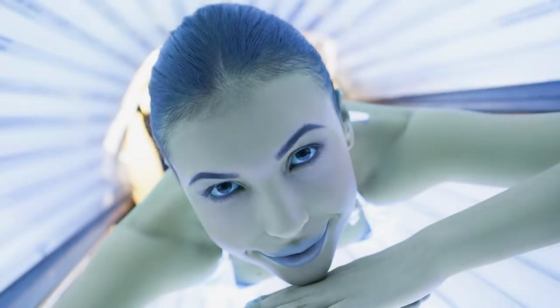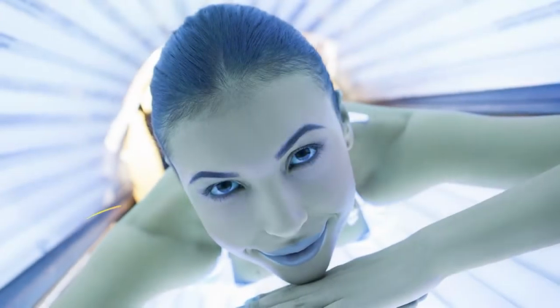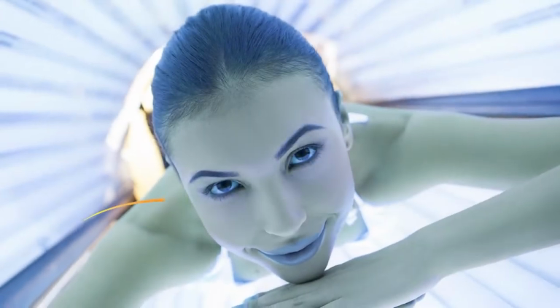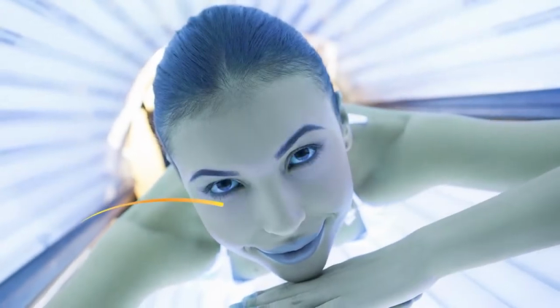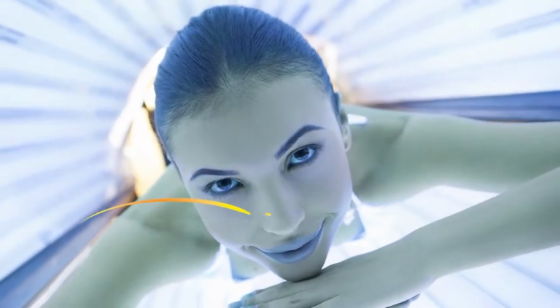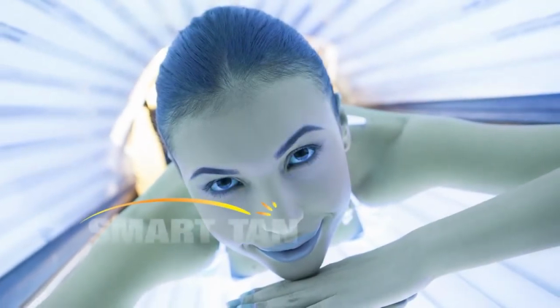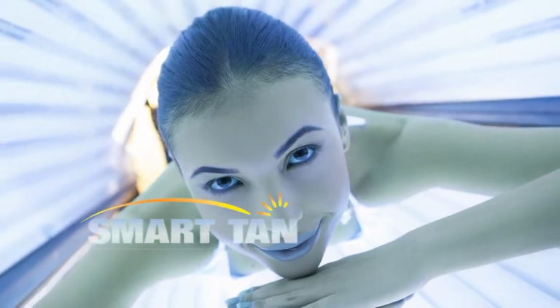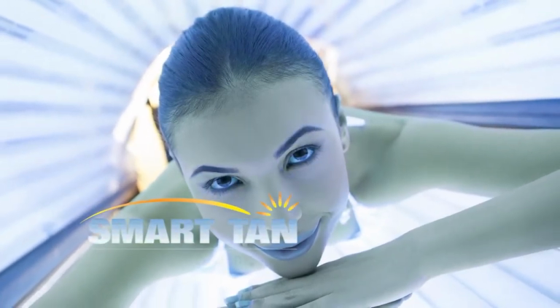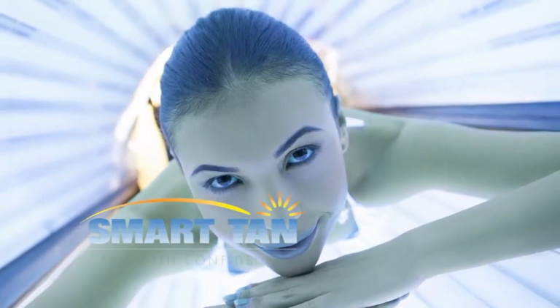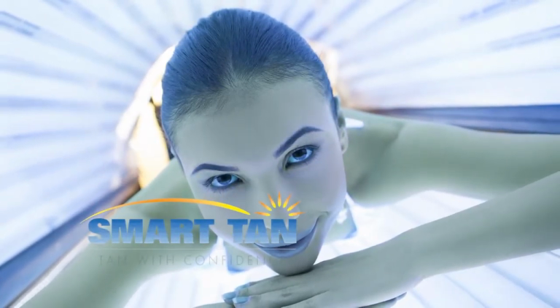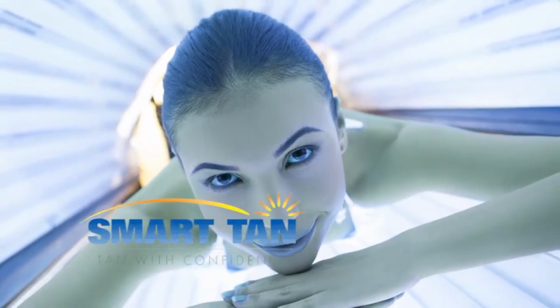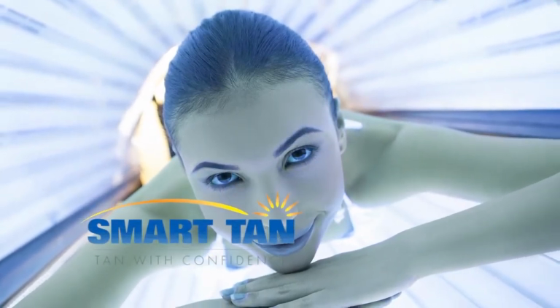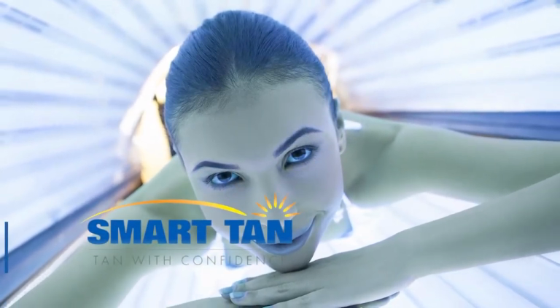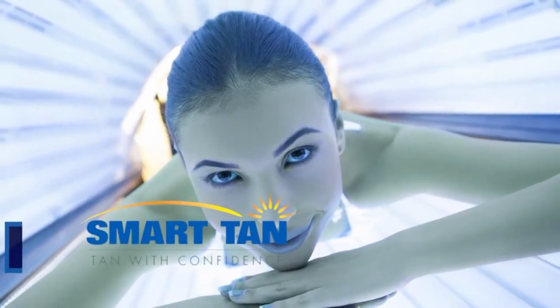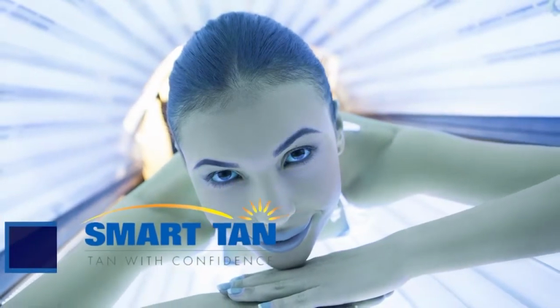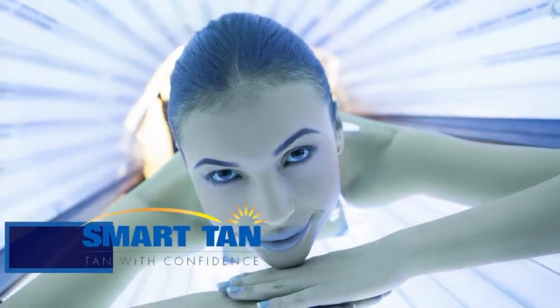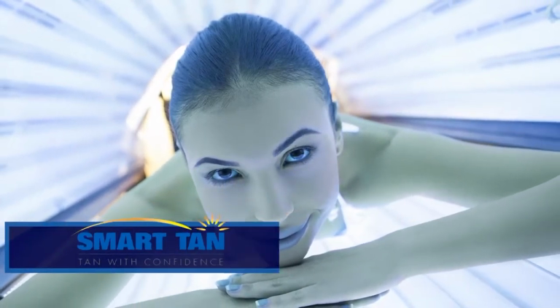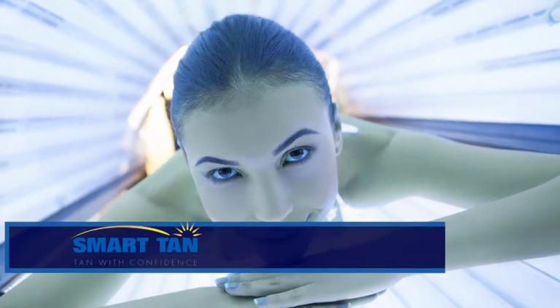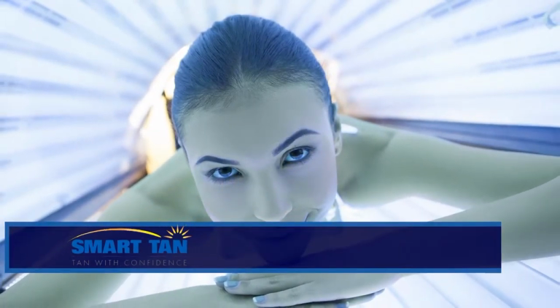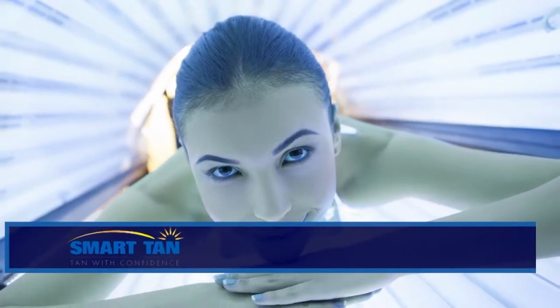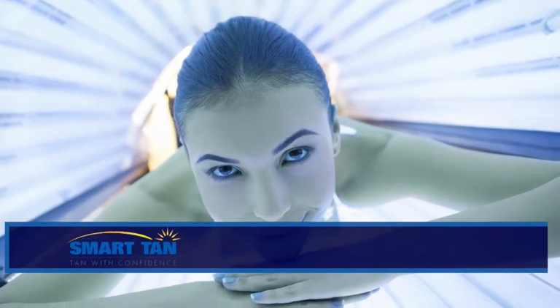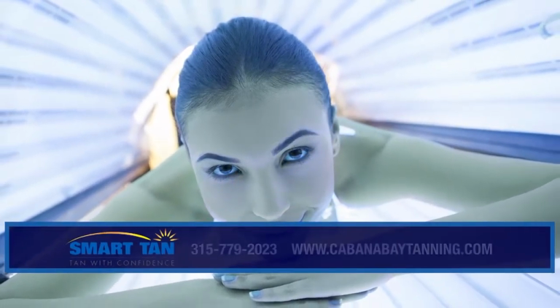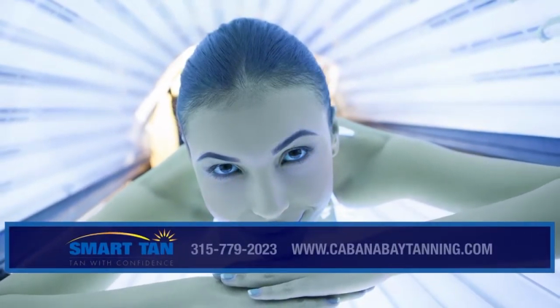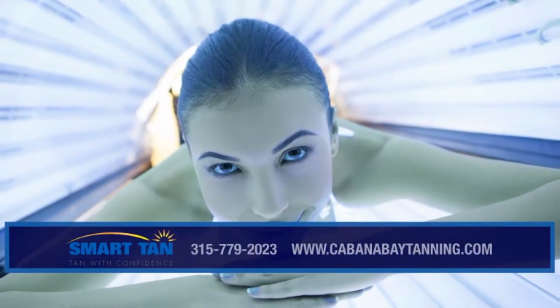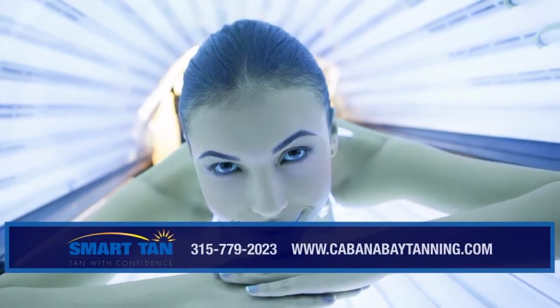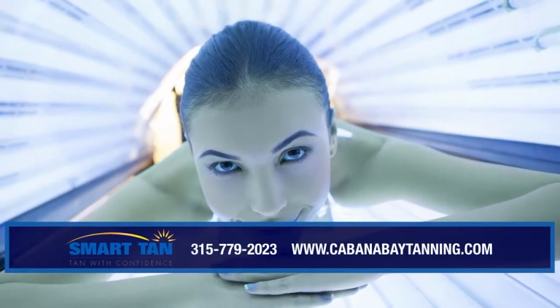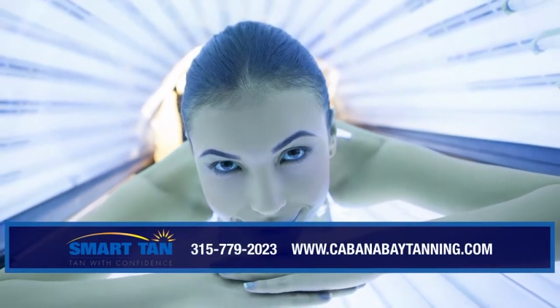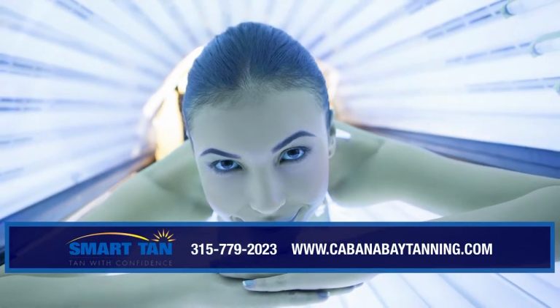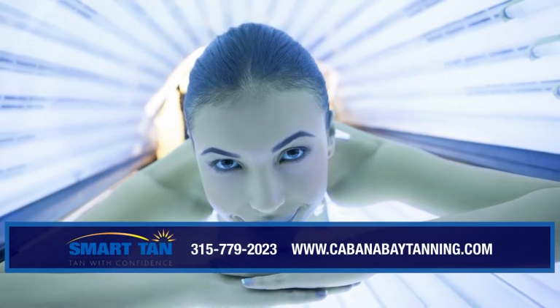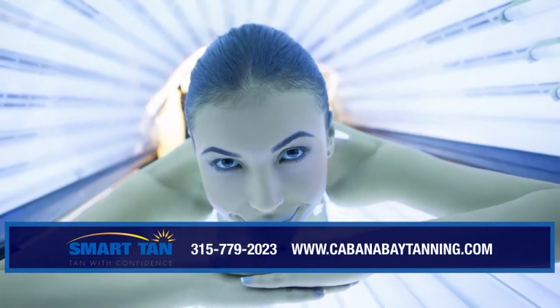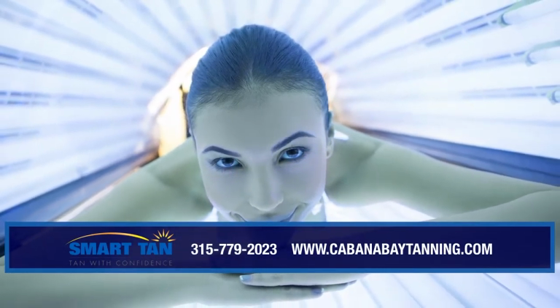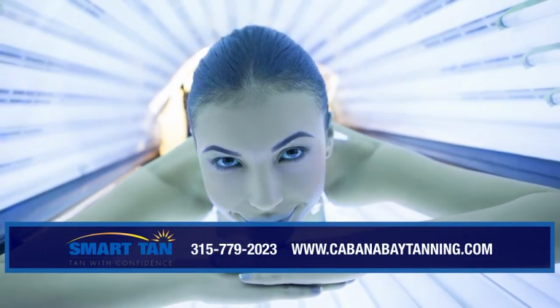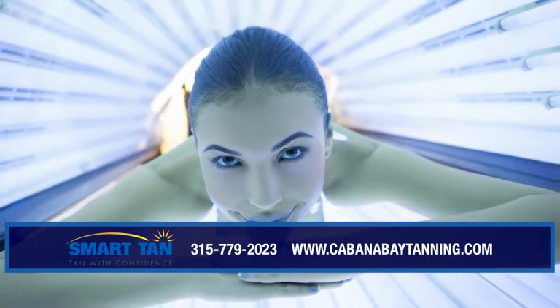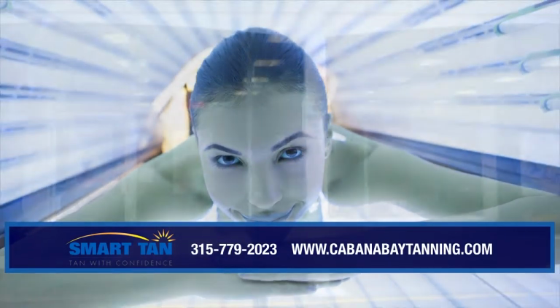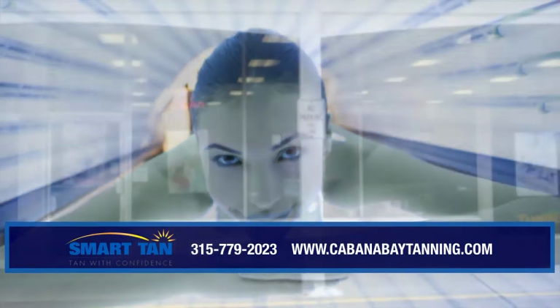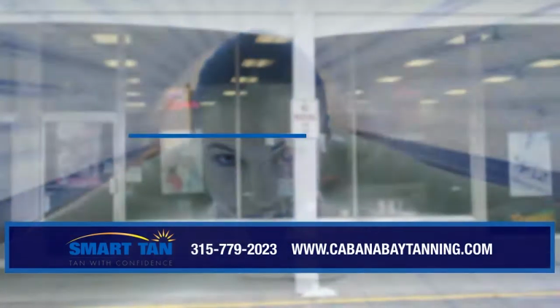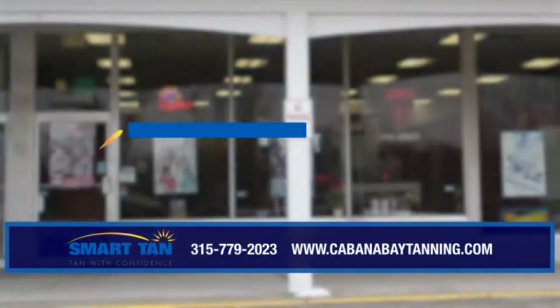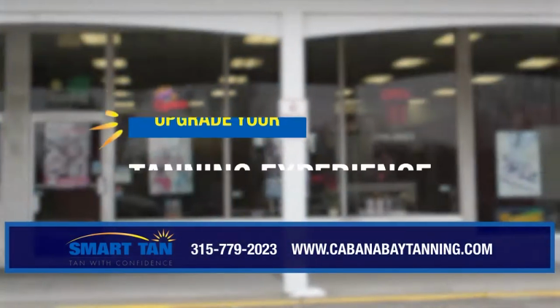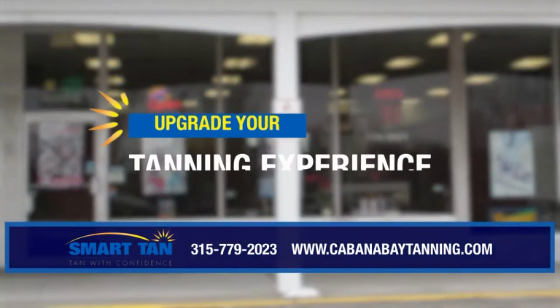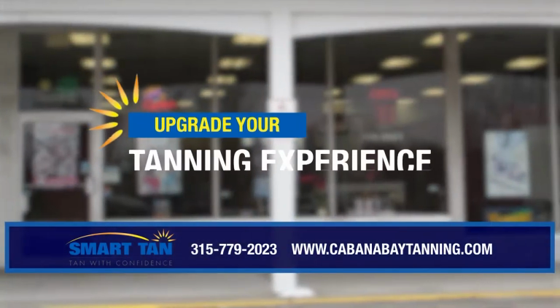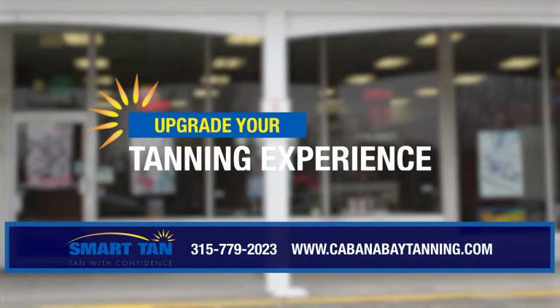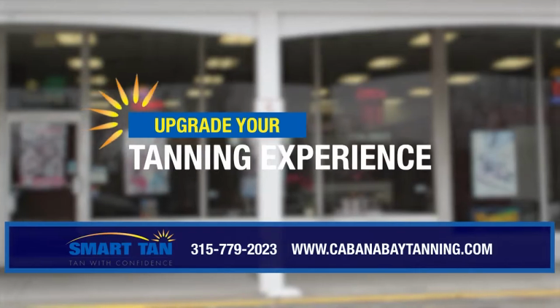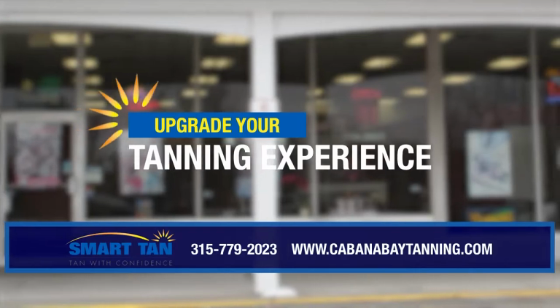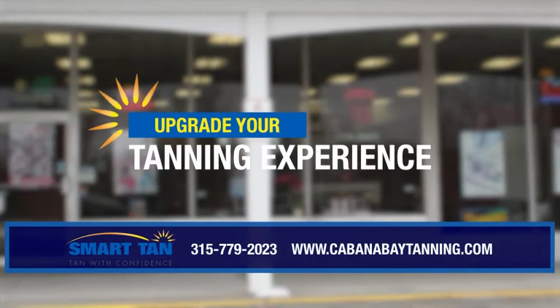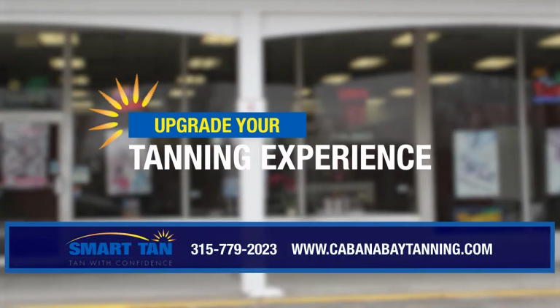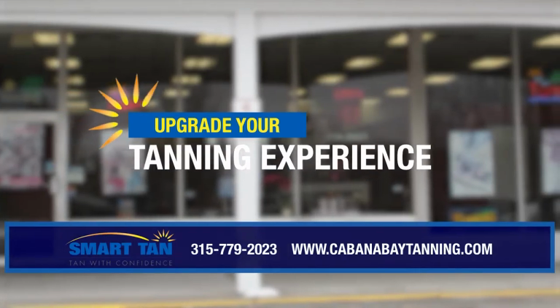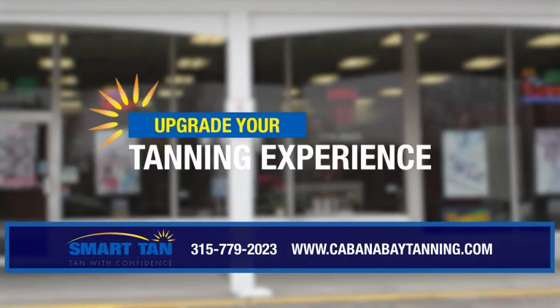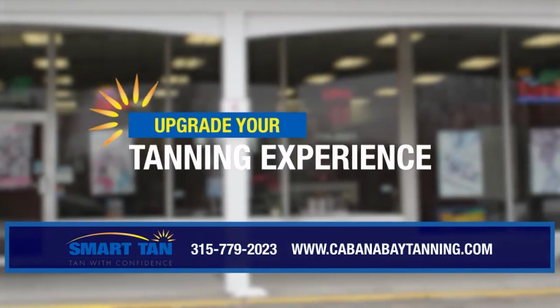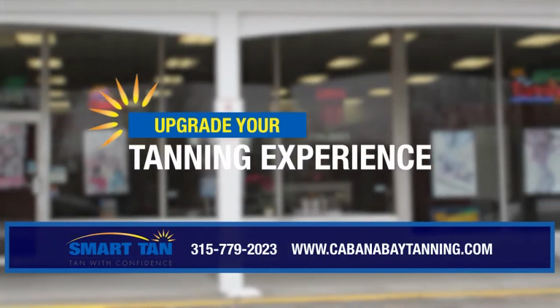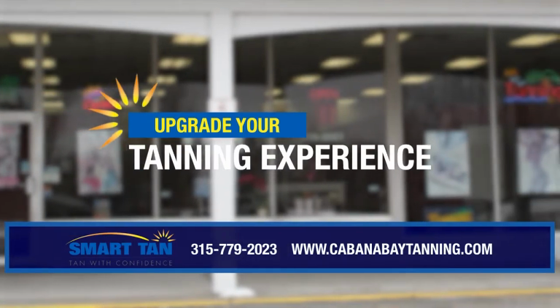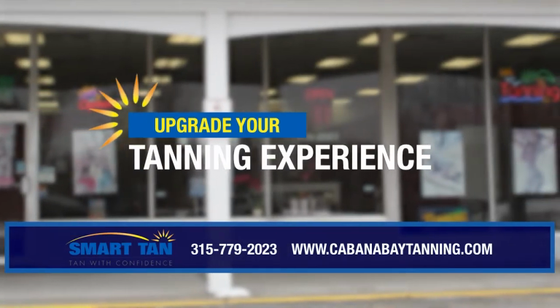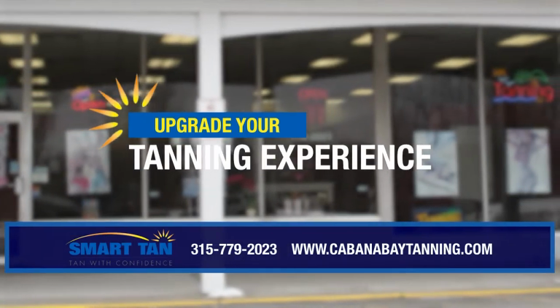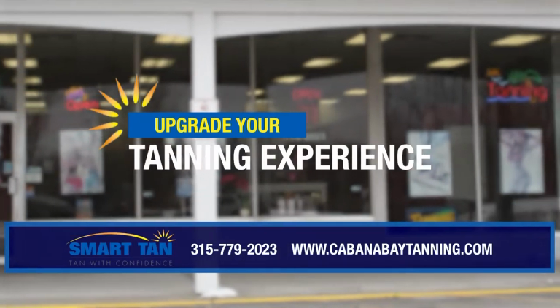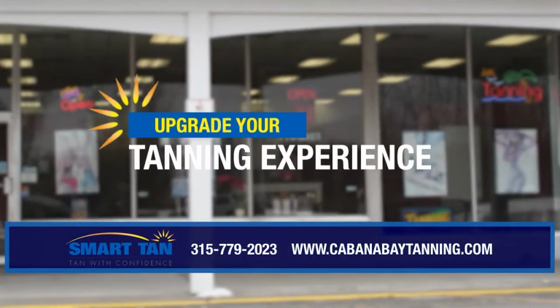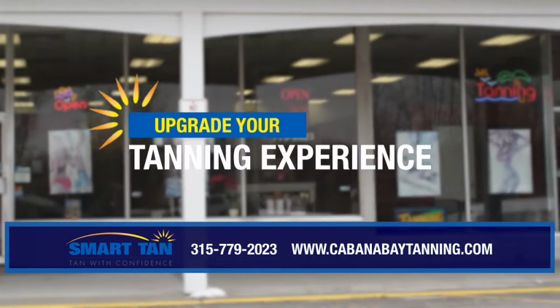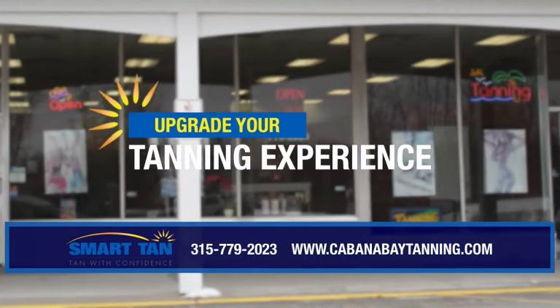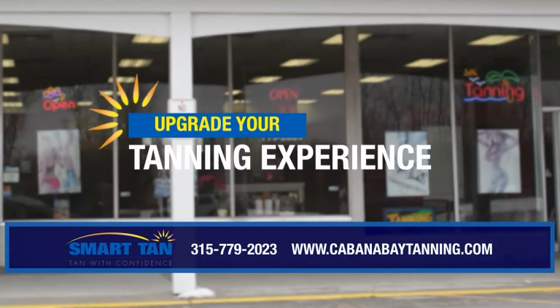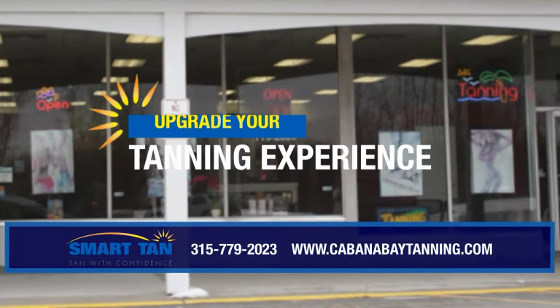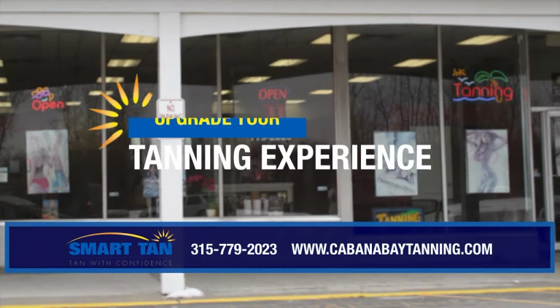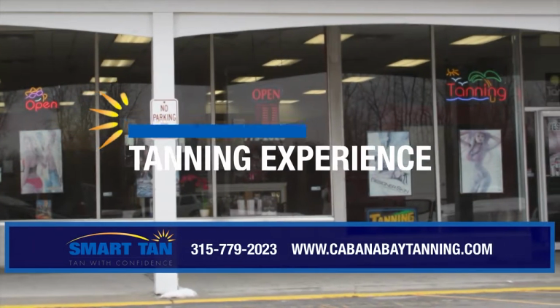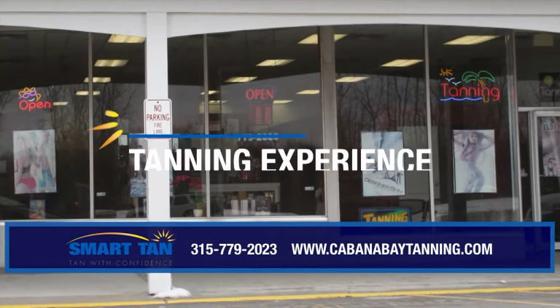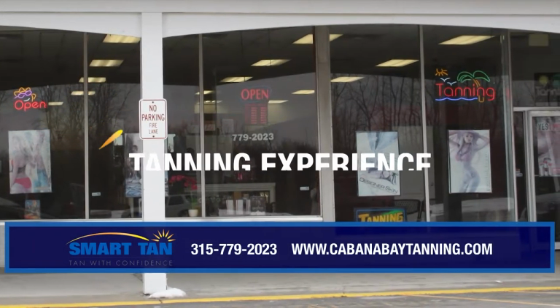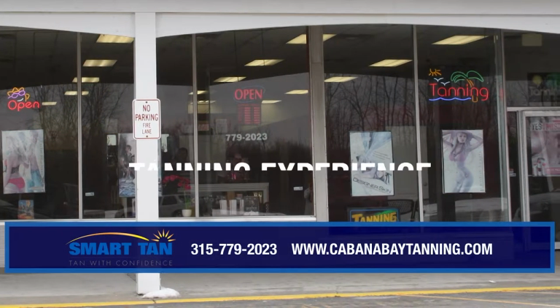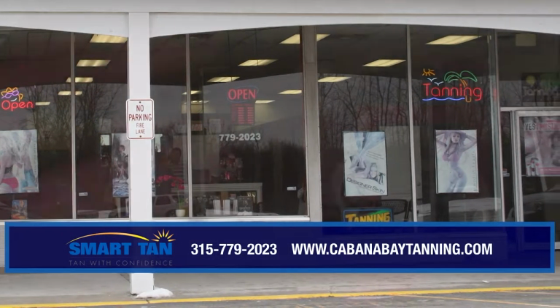Are you tired of tanning in totally small beds, or where tanning is not the primary focus? Upgrade your tanning experience. Stop by Cabana Bay,